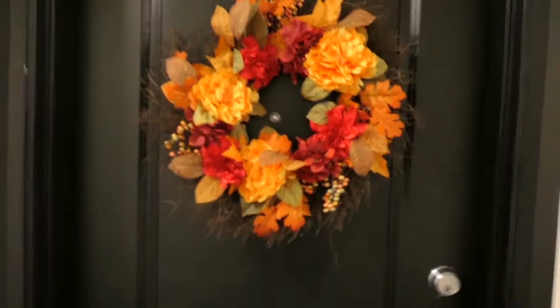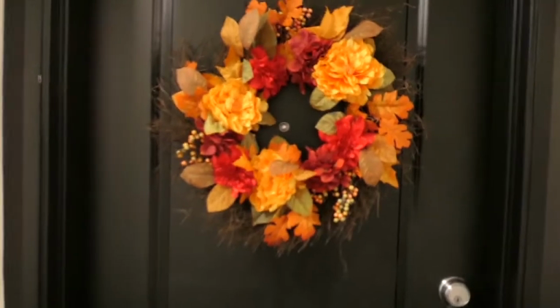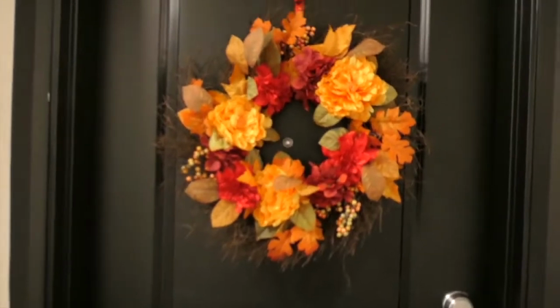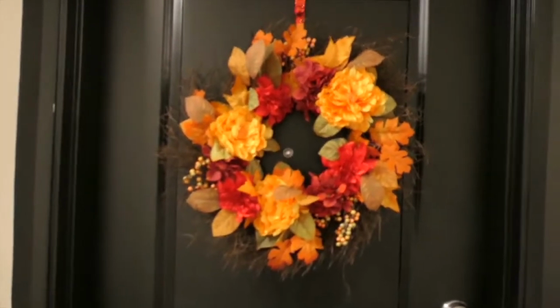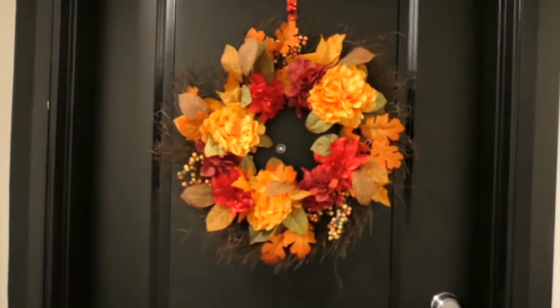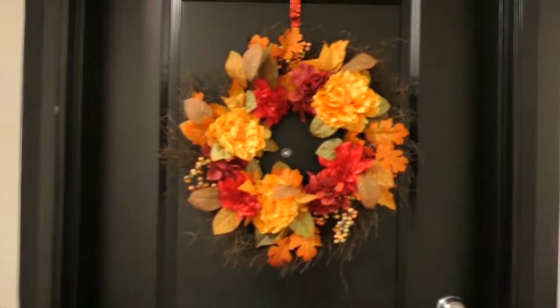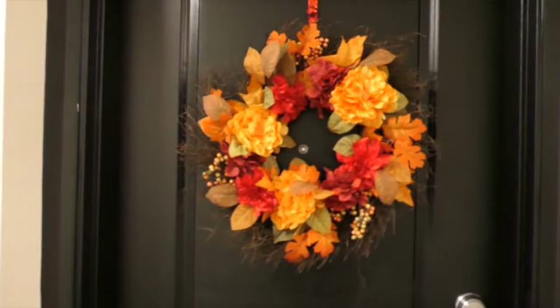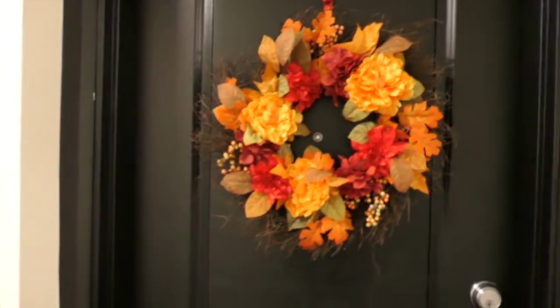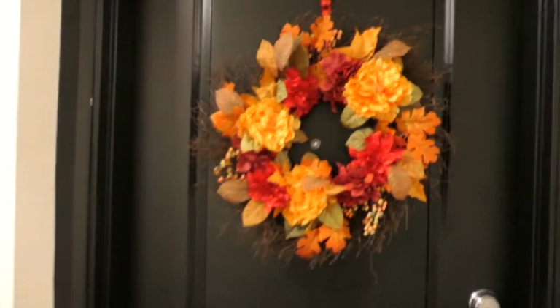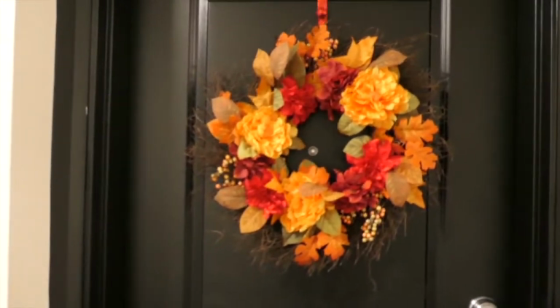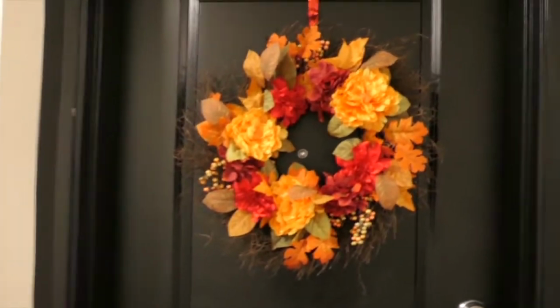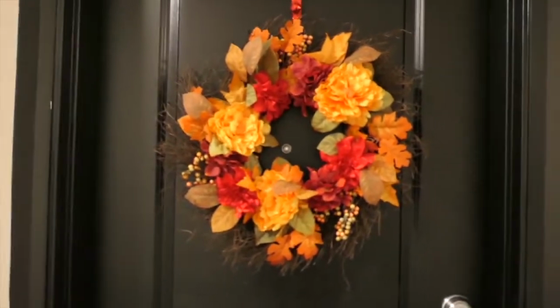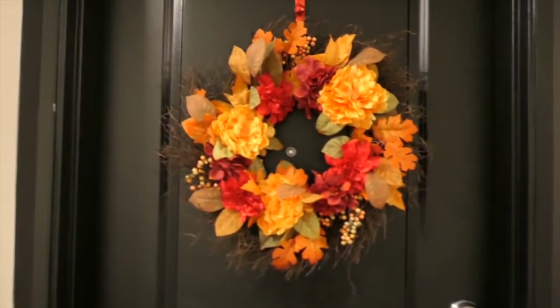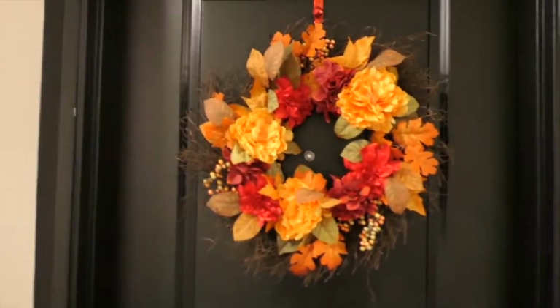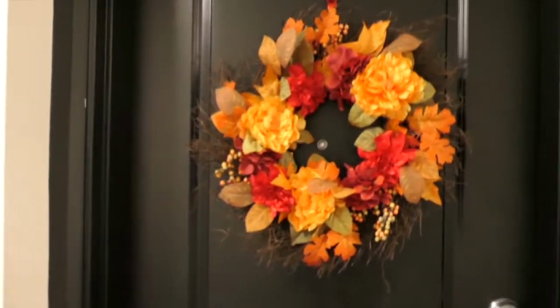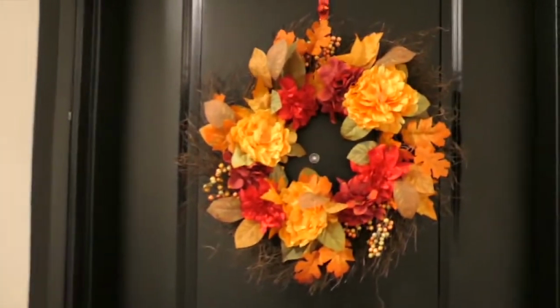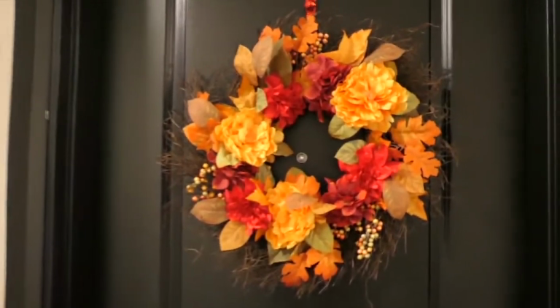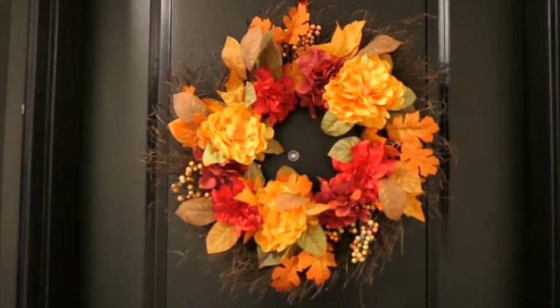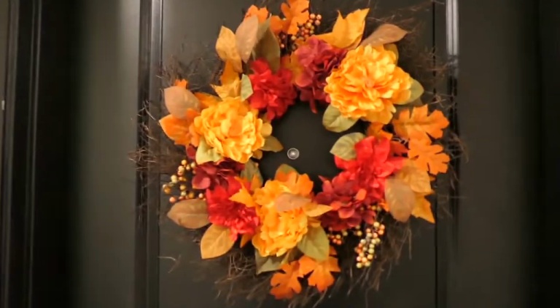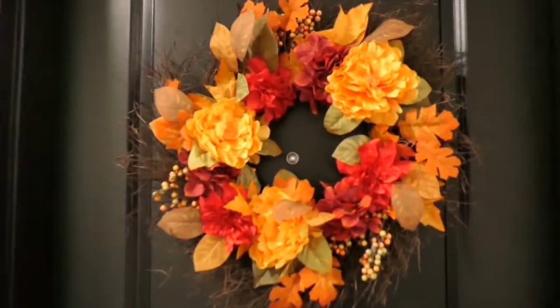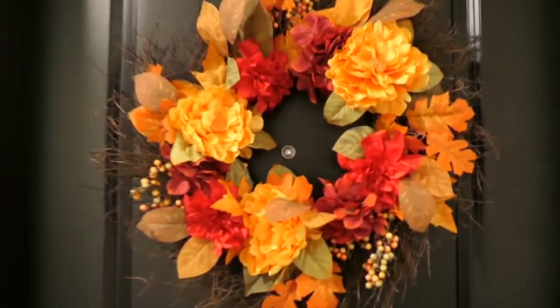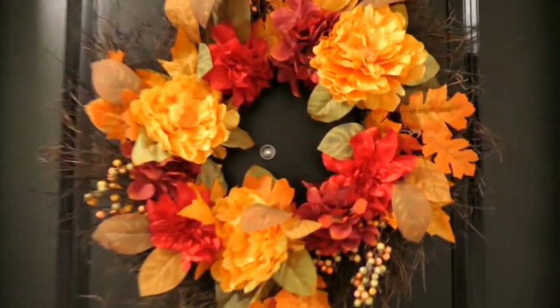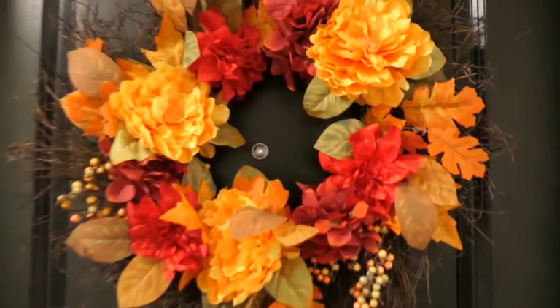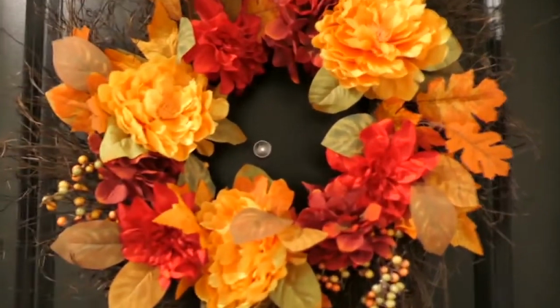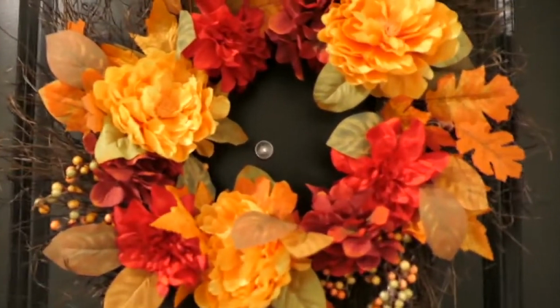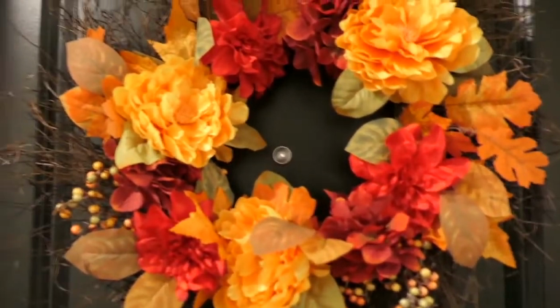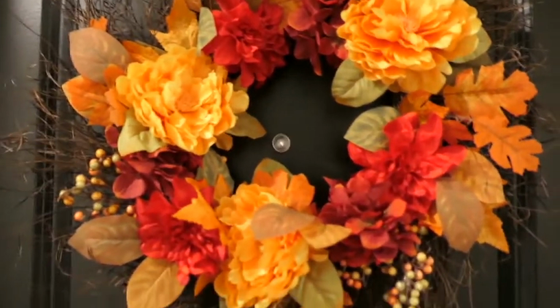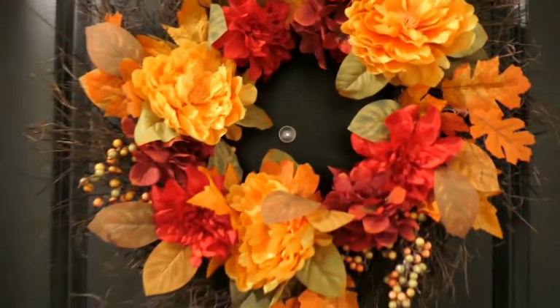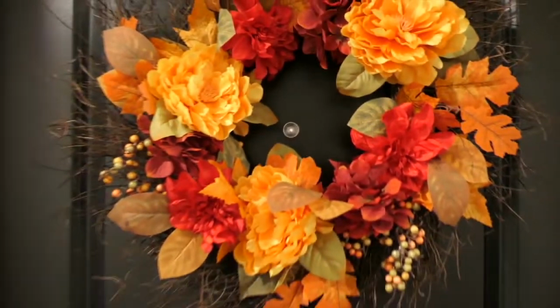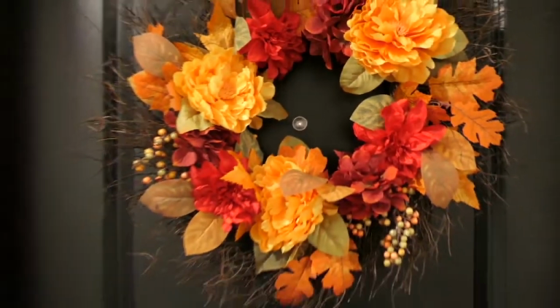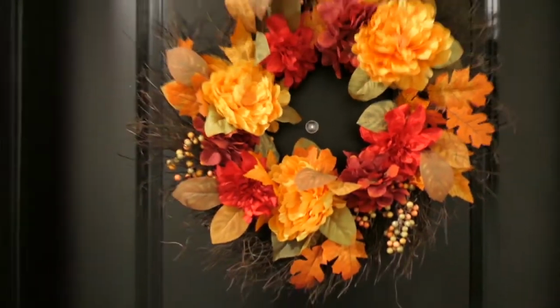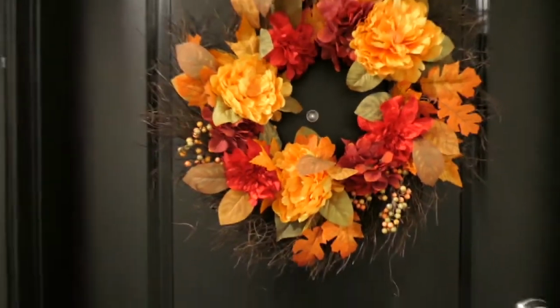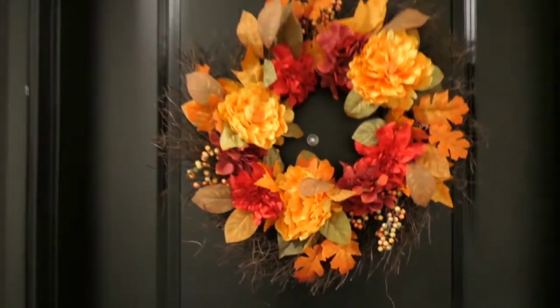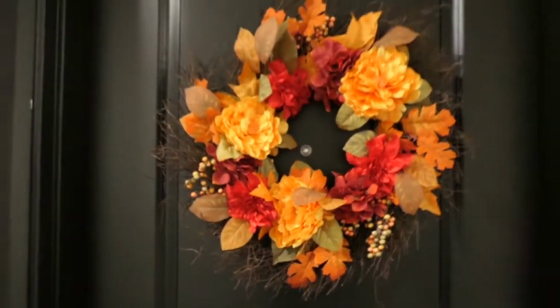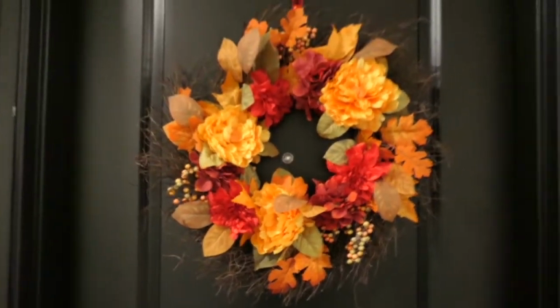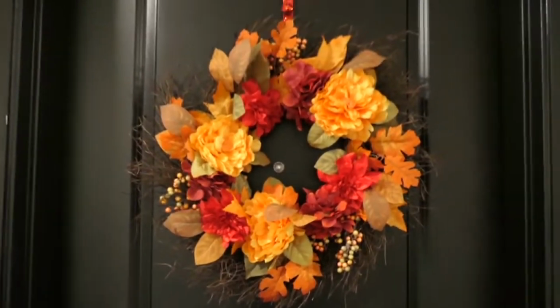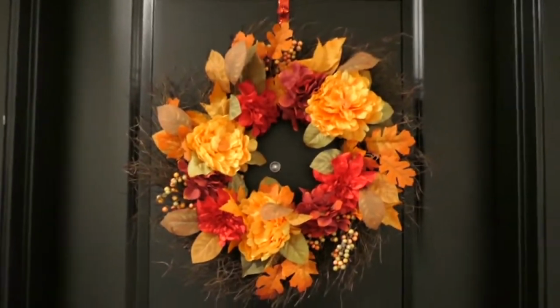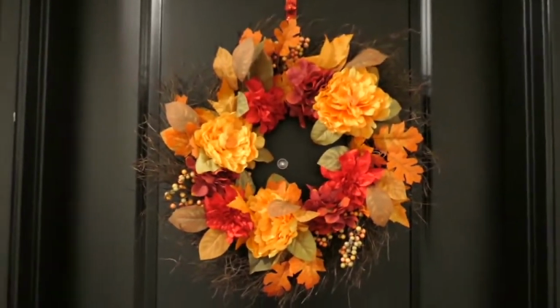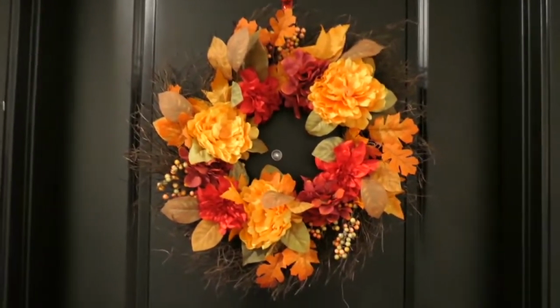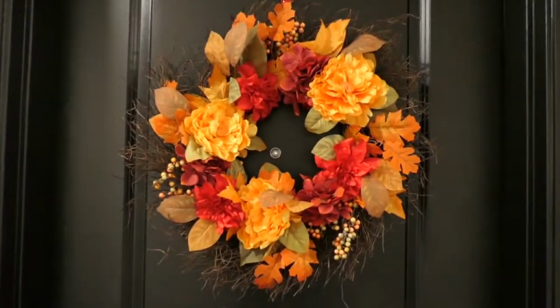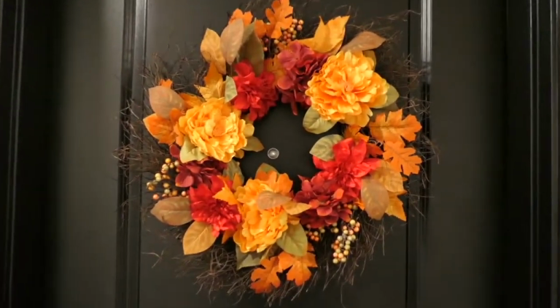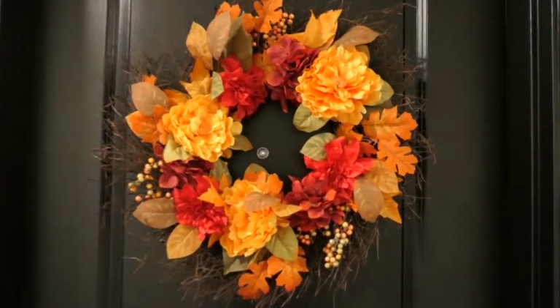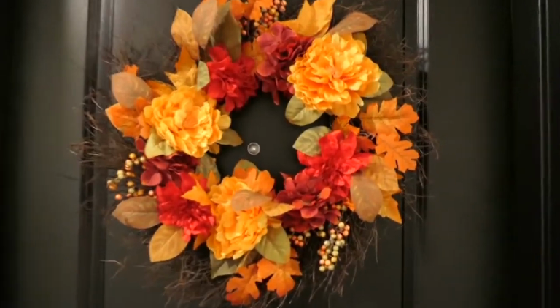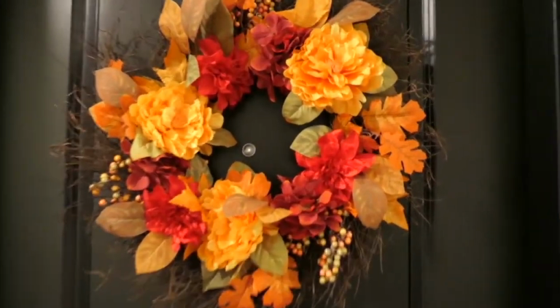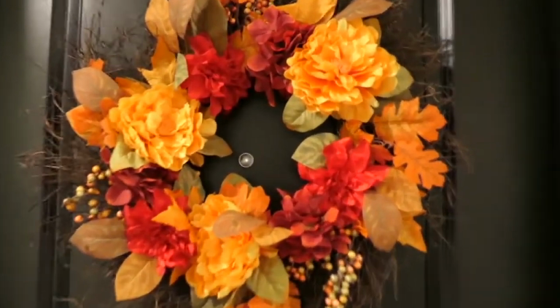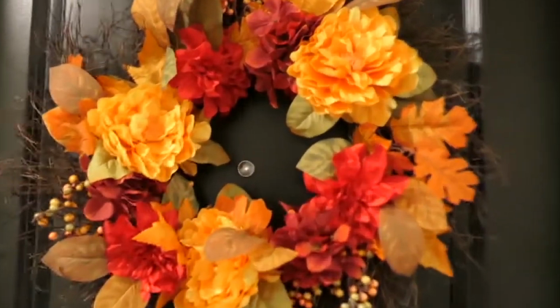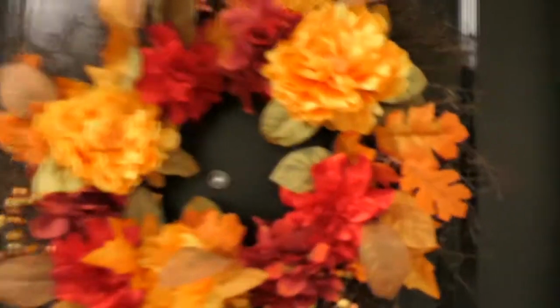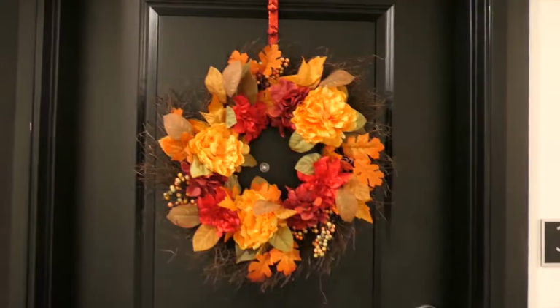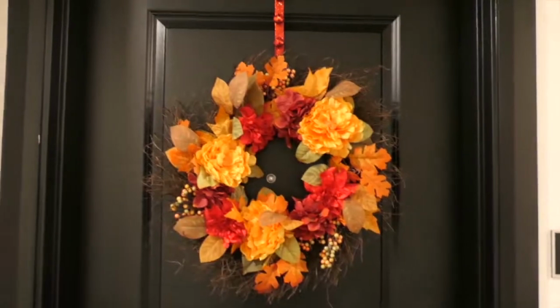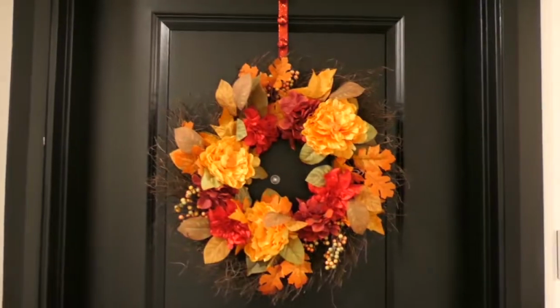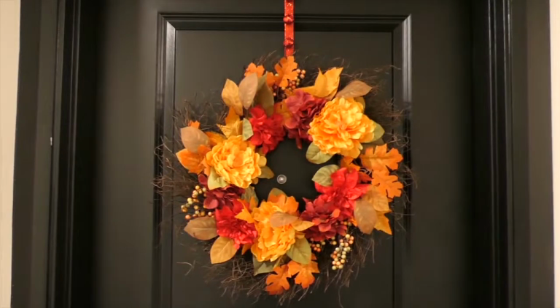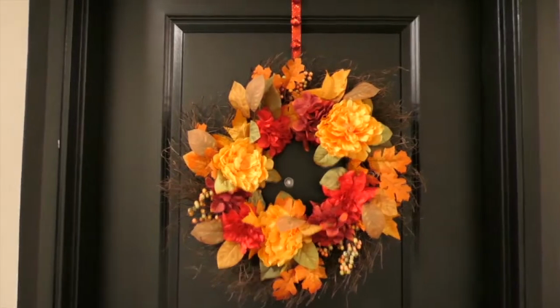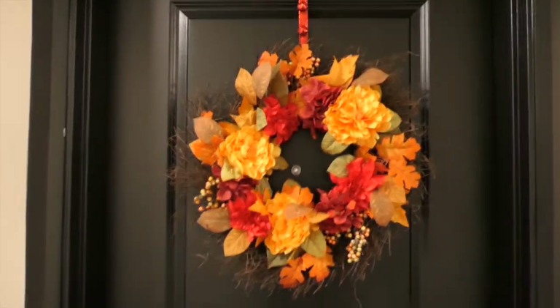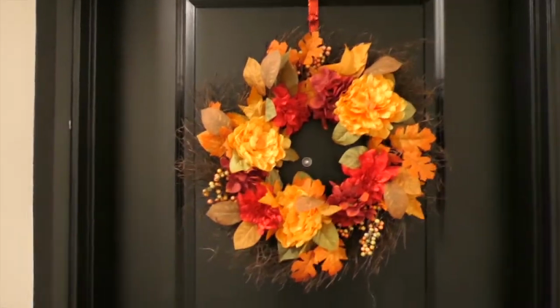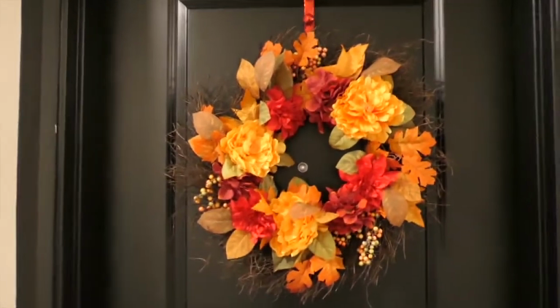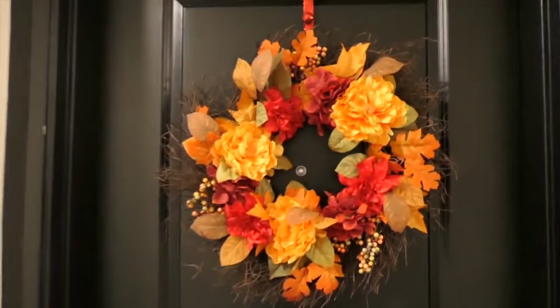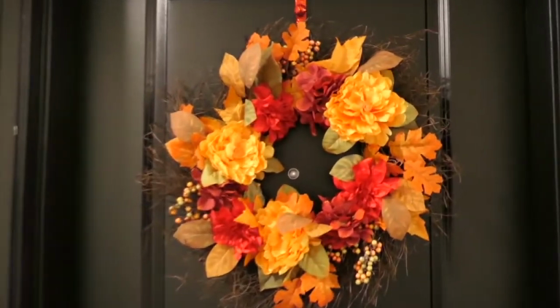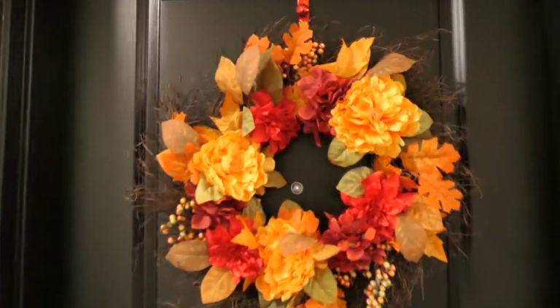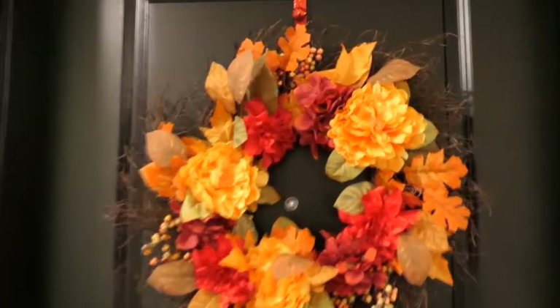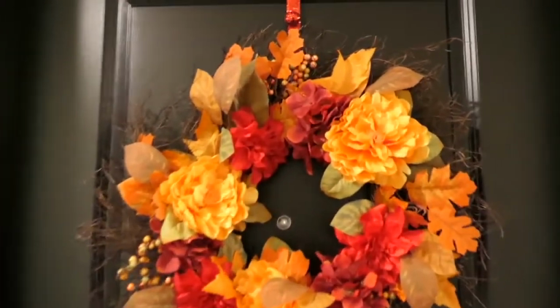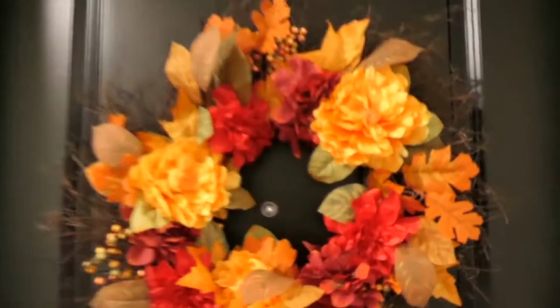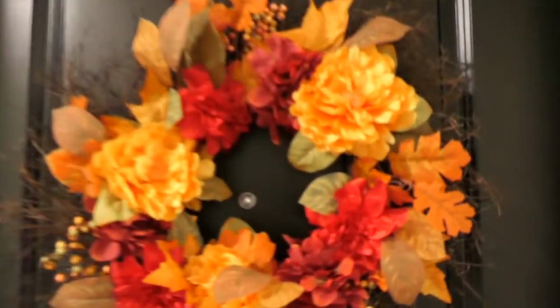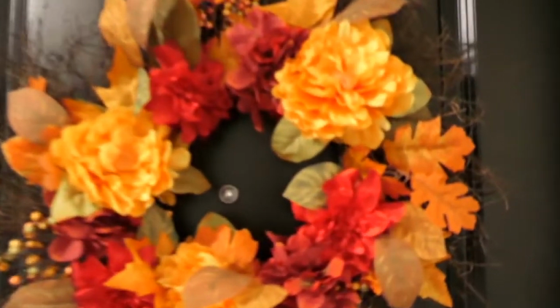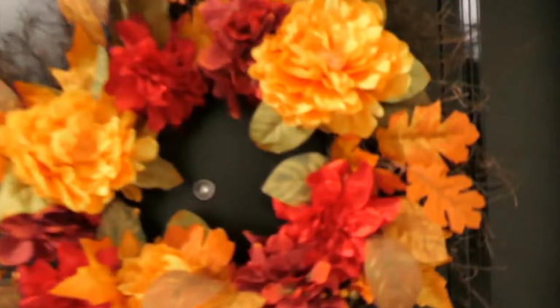Alright y'all, I don't think y'all ready. Are y'all ready? No, y'all are not ready. Okay, ready. Alright. Here's my home.